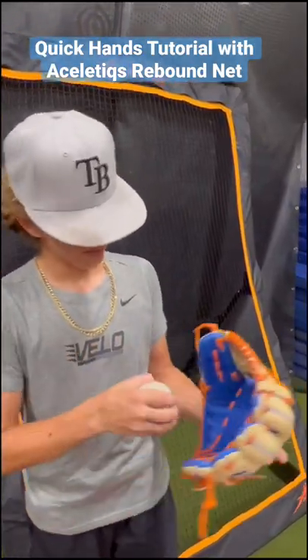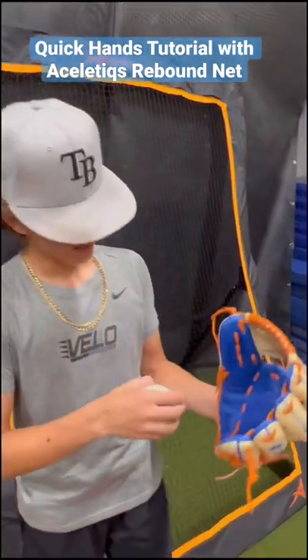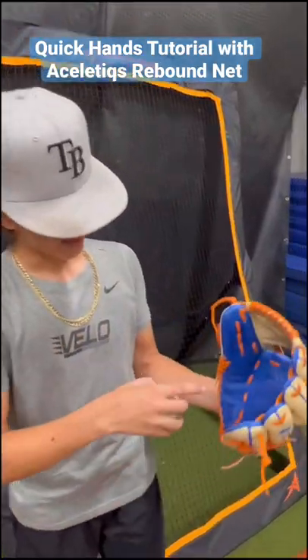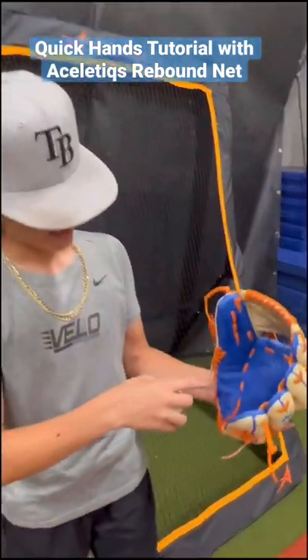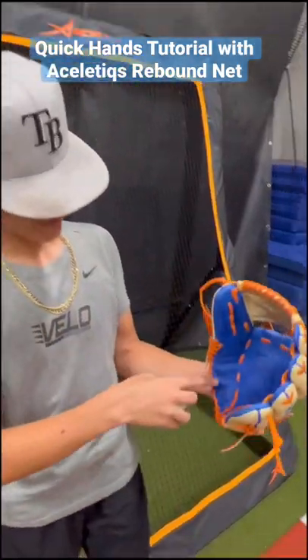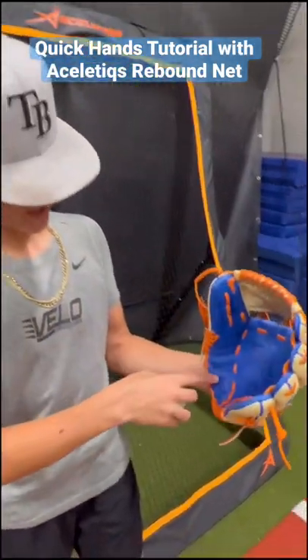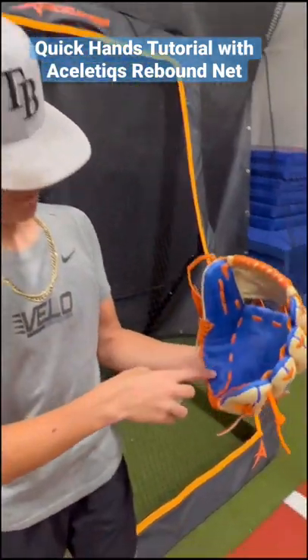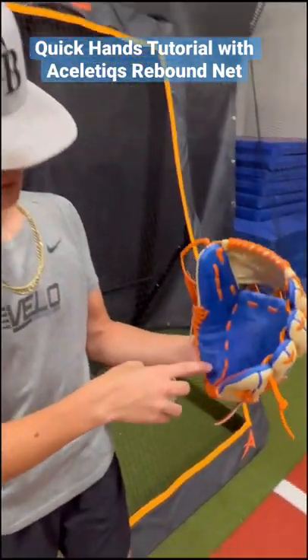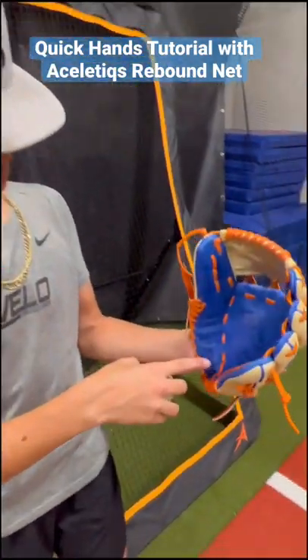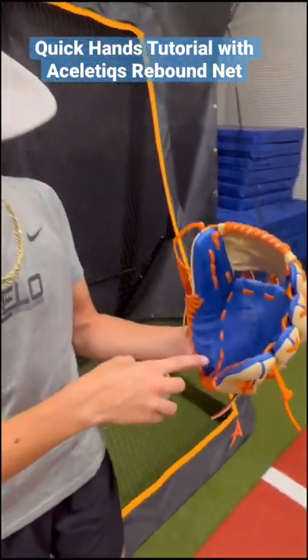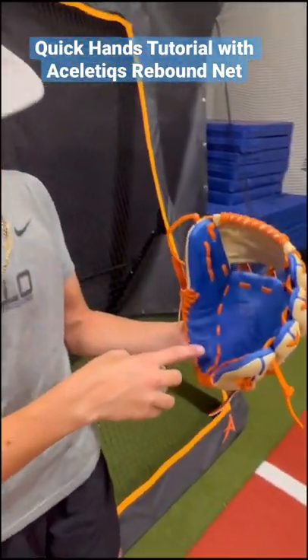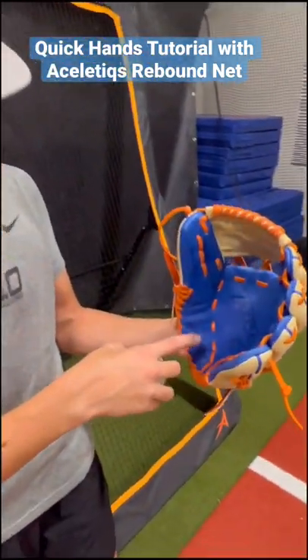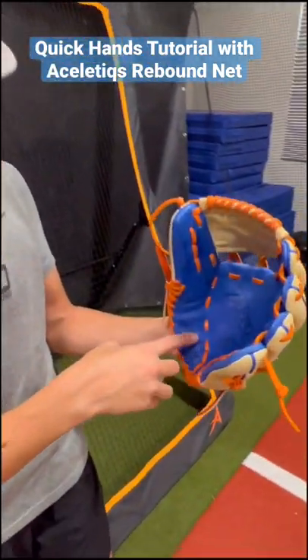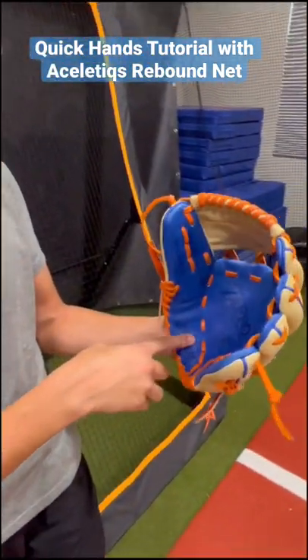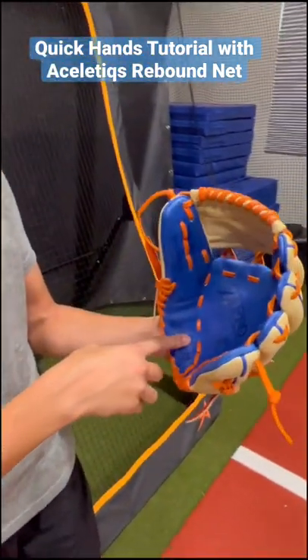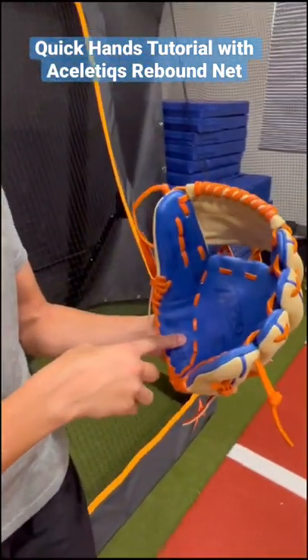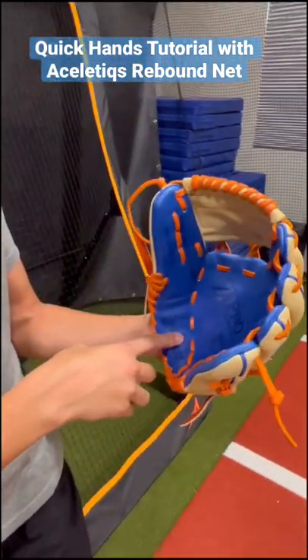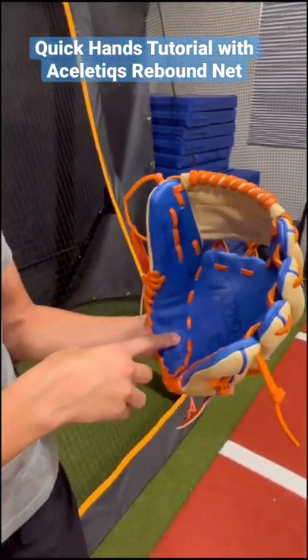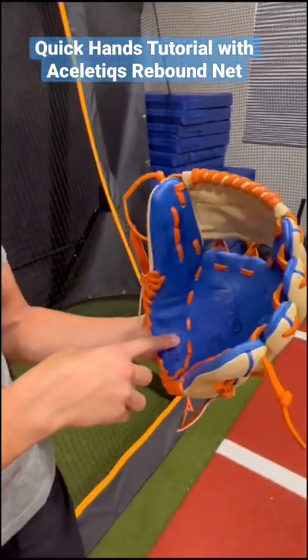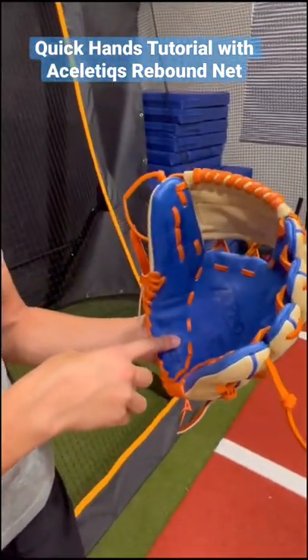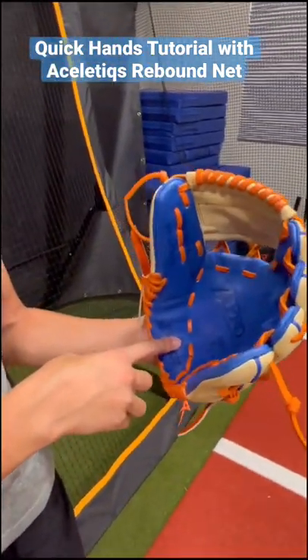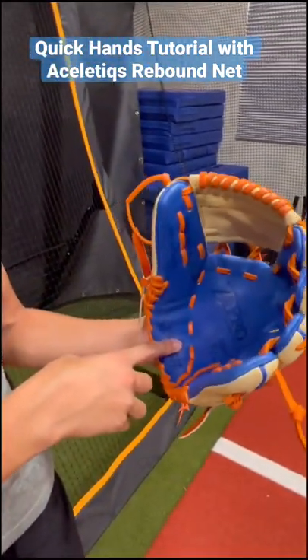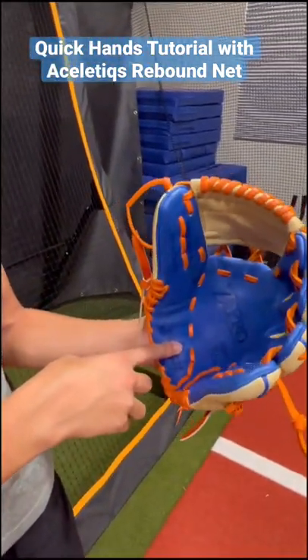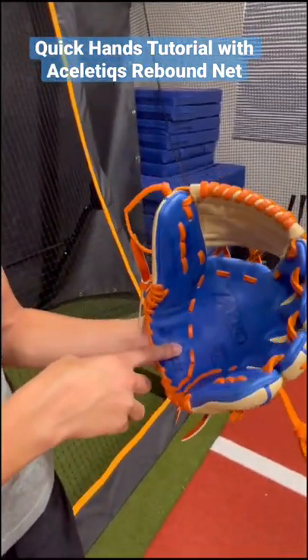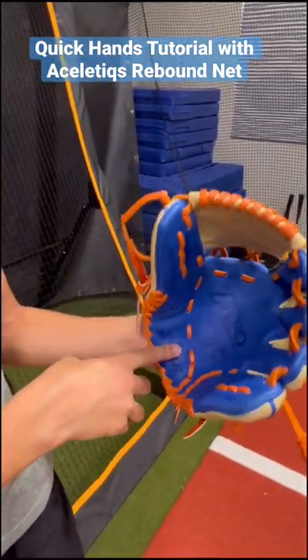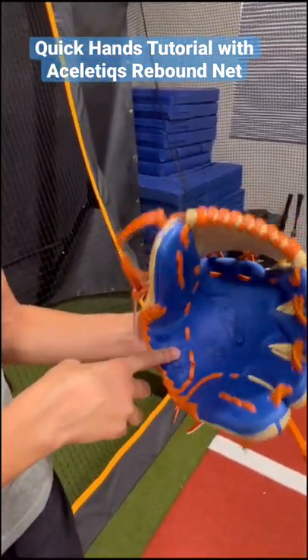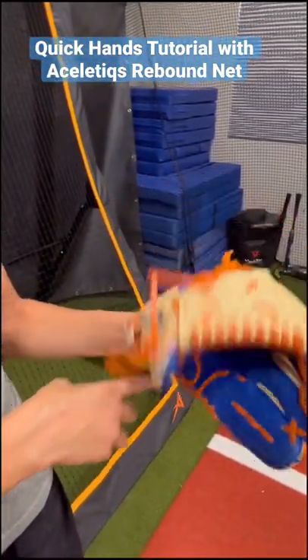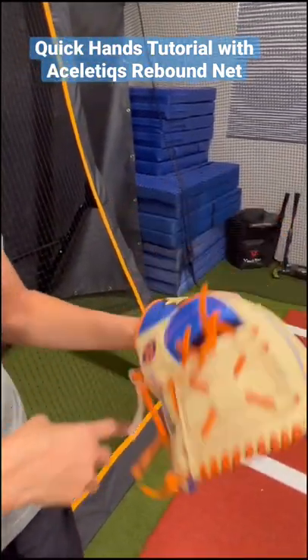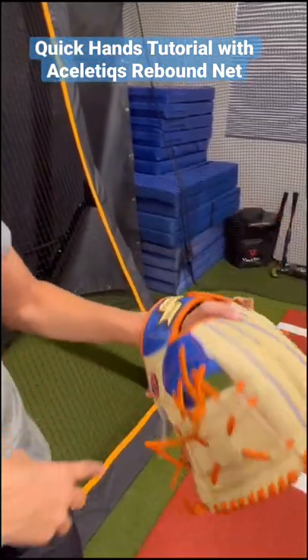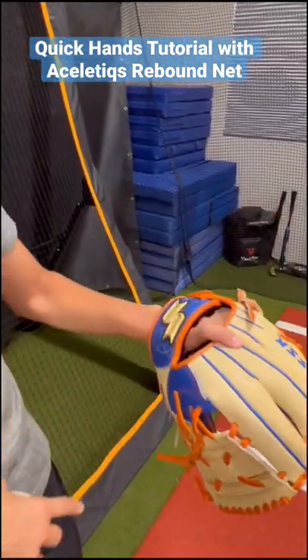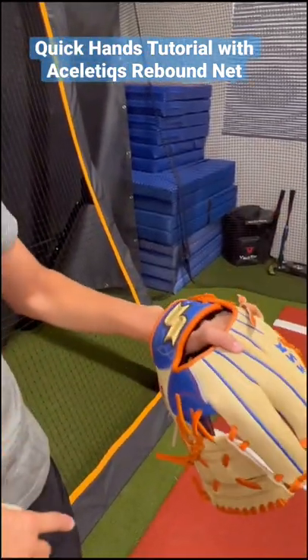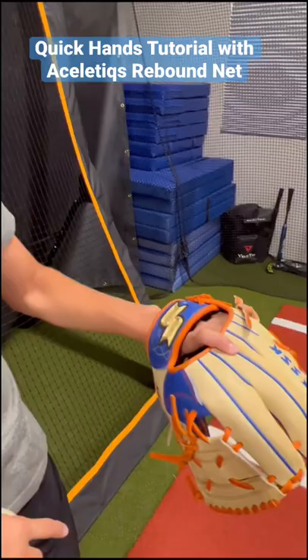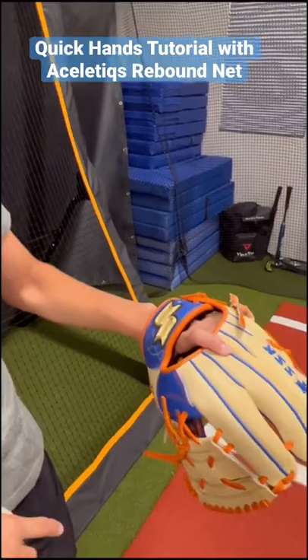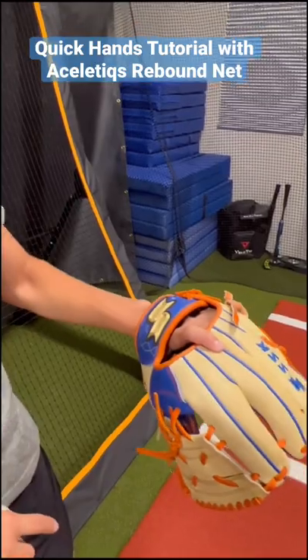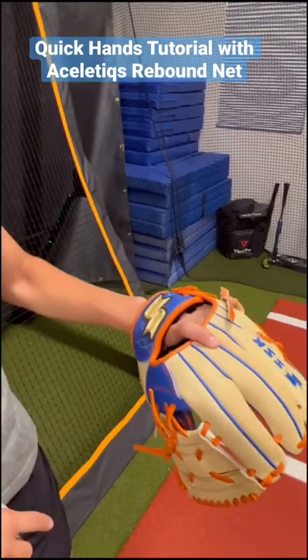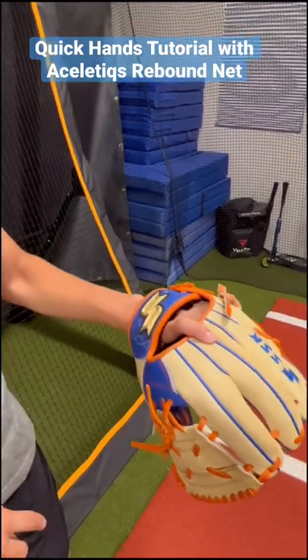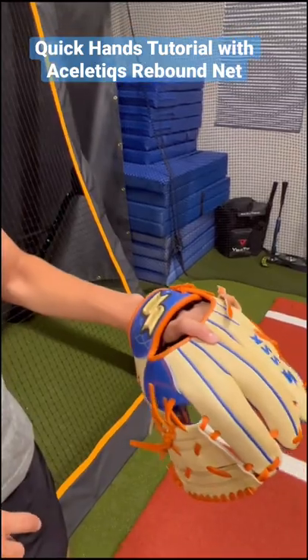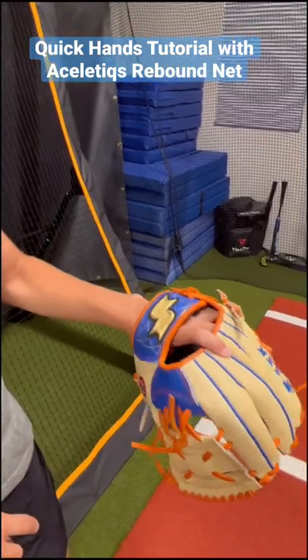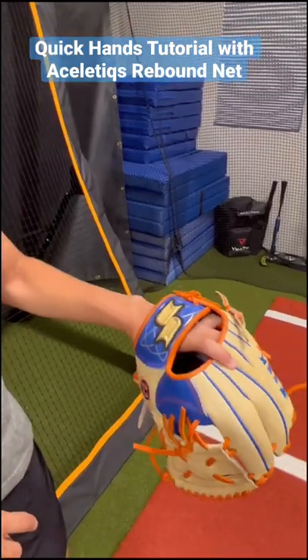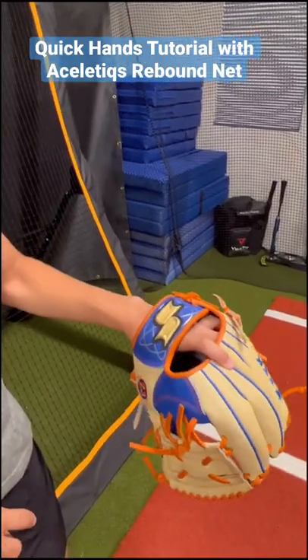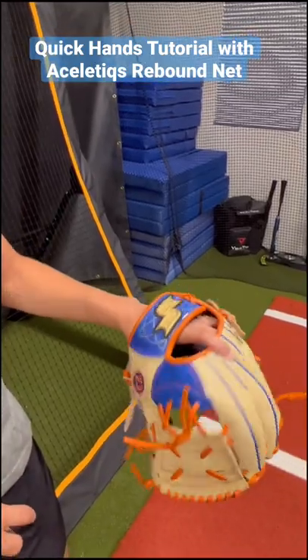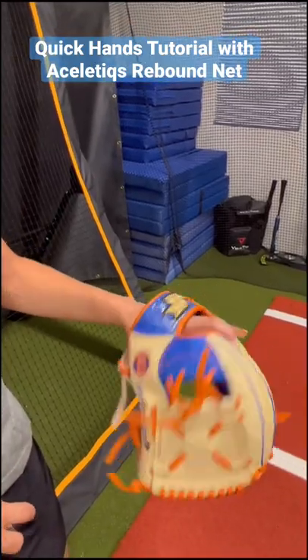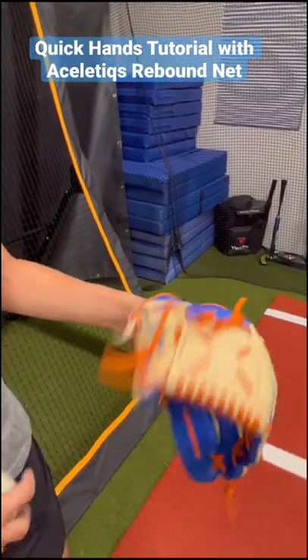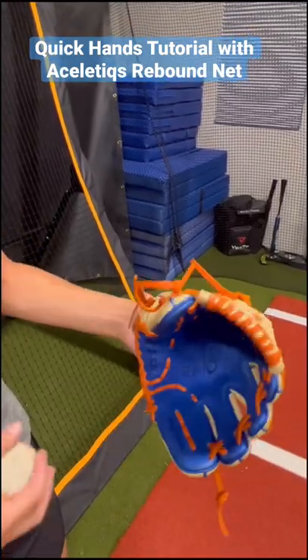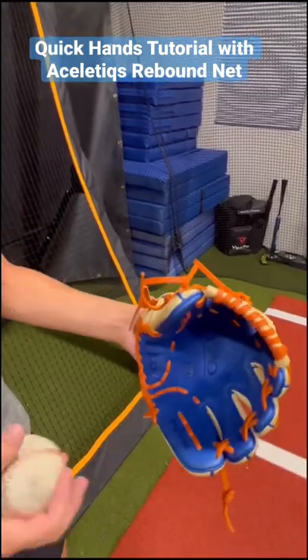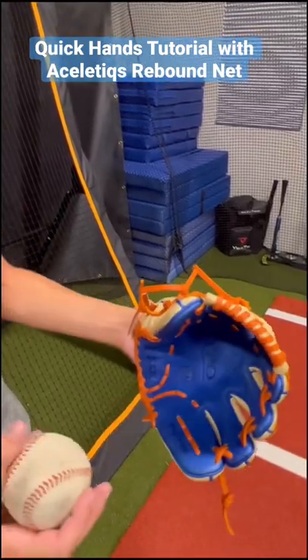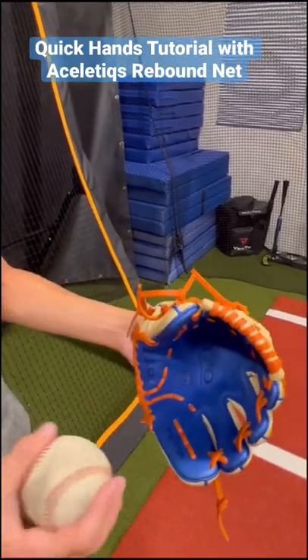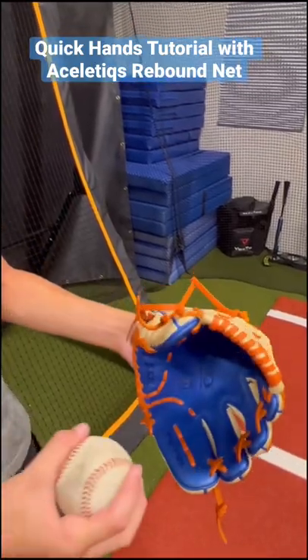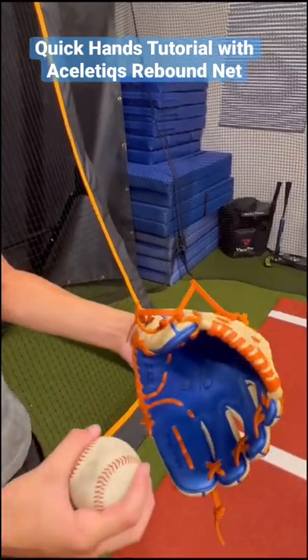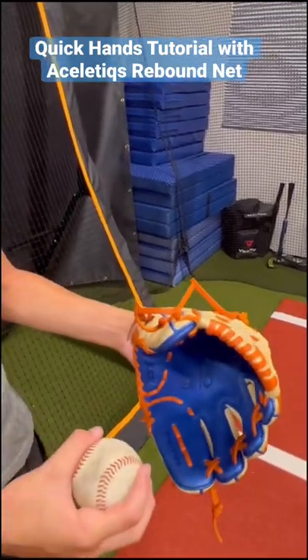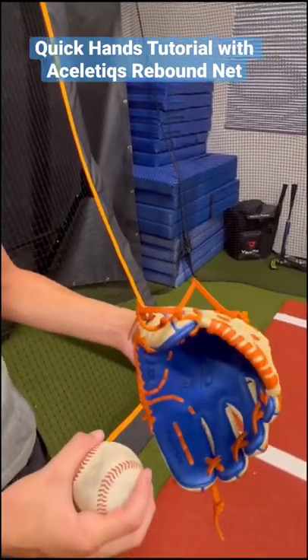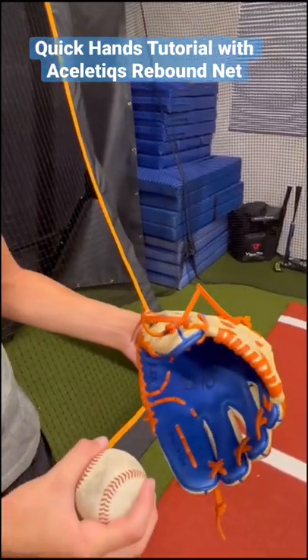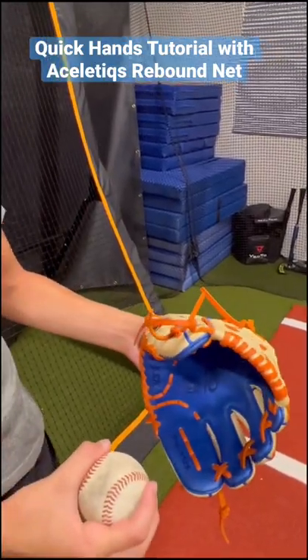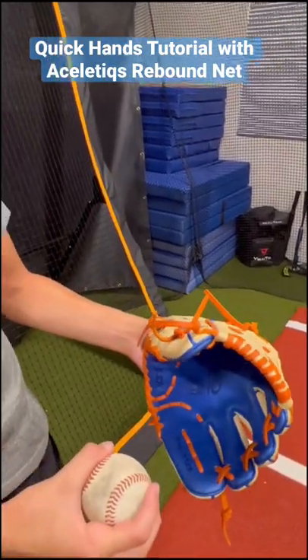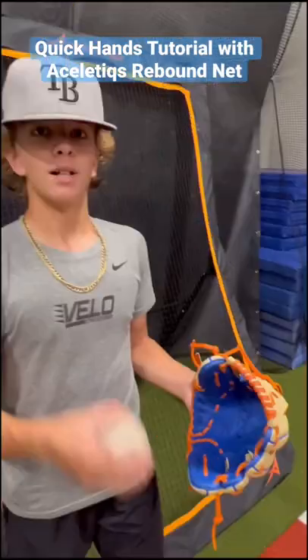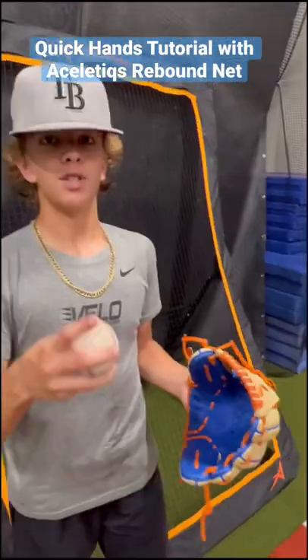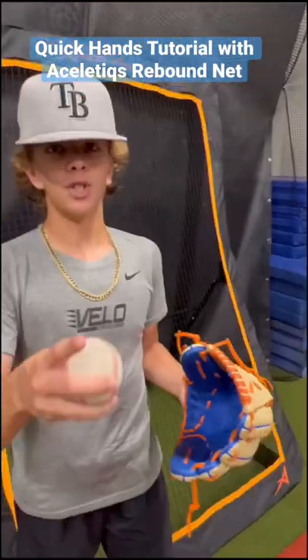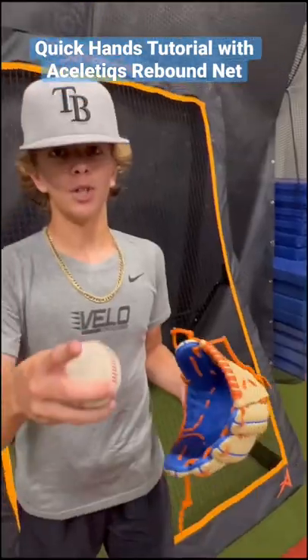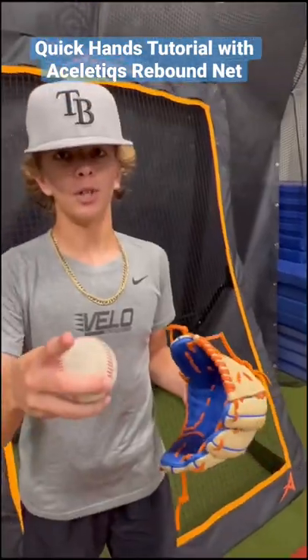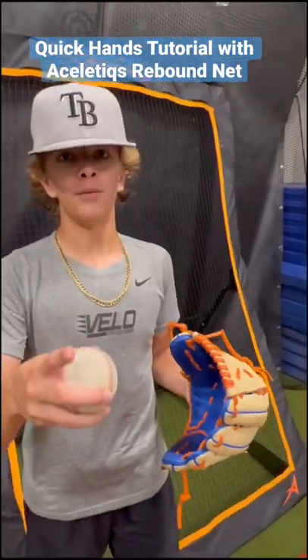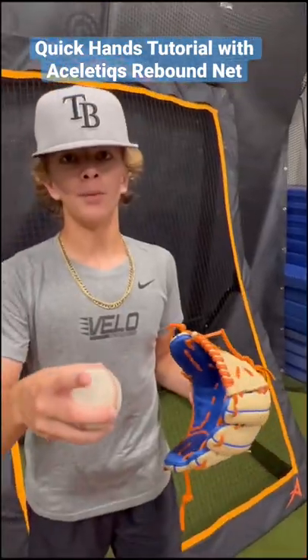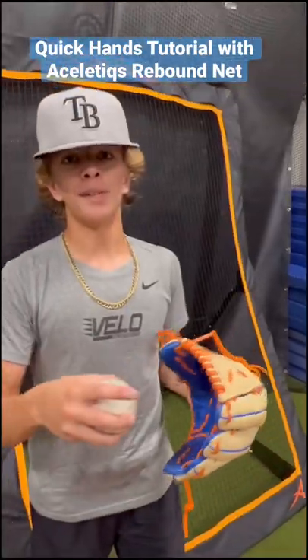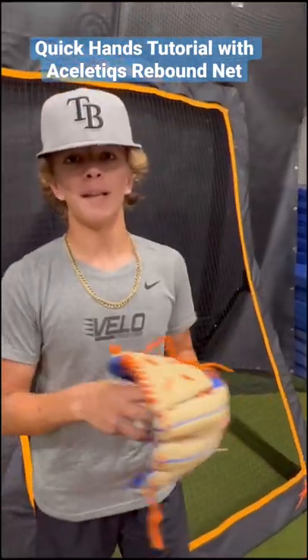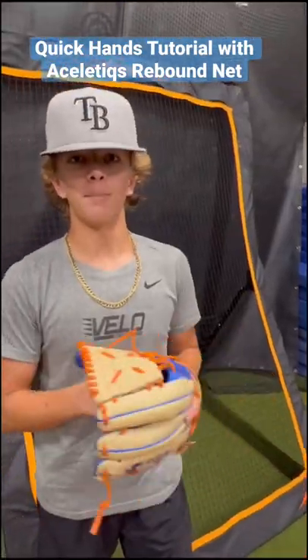I try to focus on hitting it right in the heel of the glove right there, and pointing my index finger down to angle it right to my hand. Let's show you a few examples.